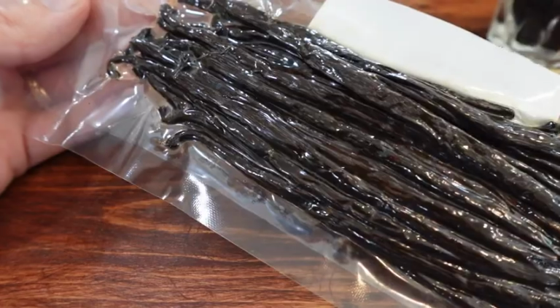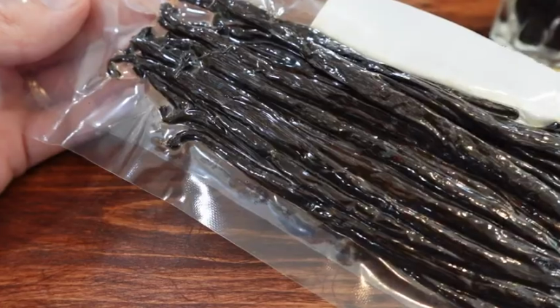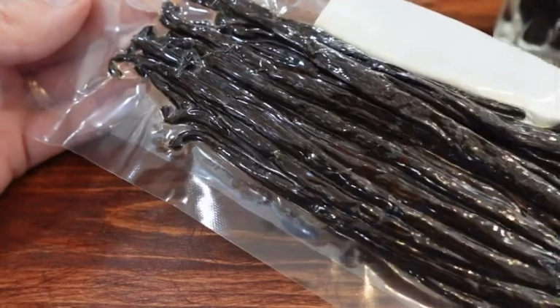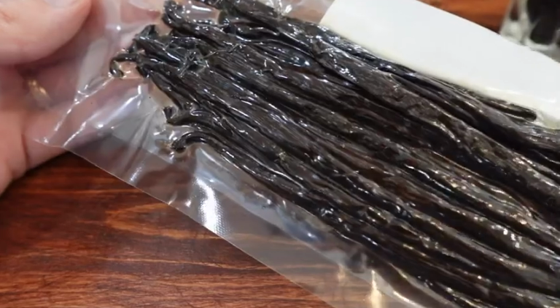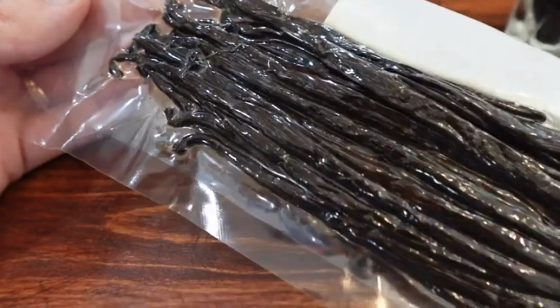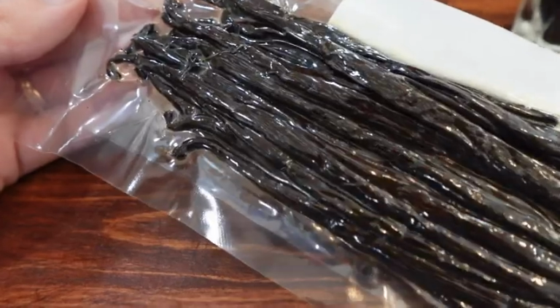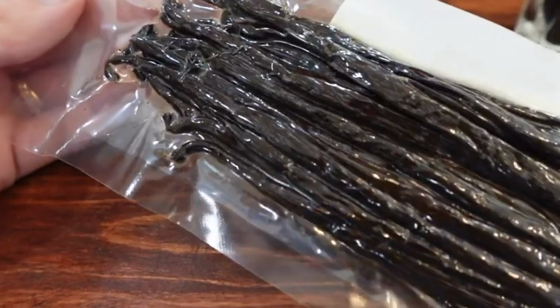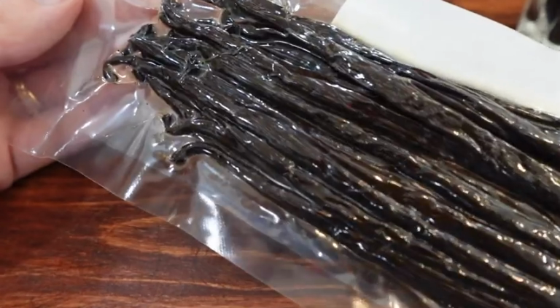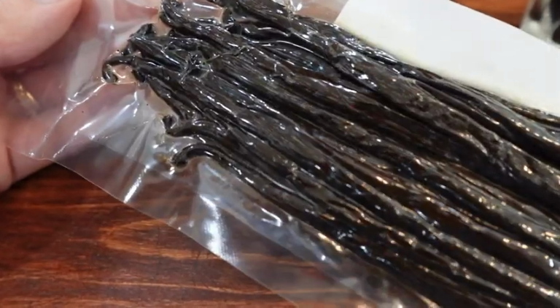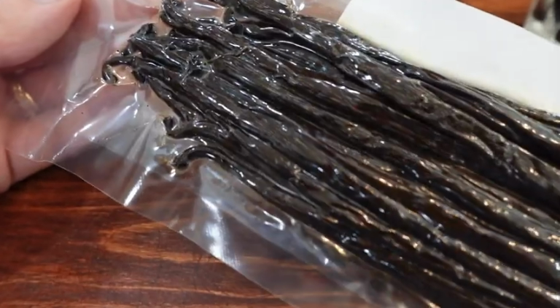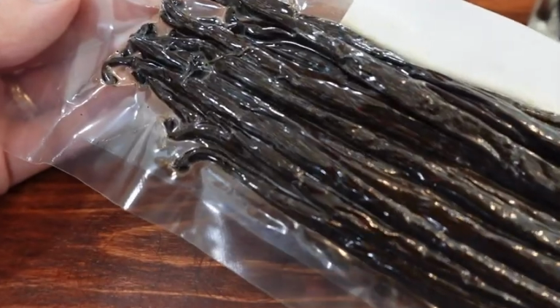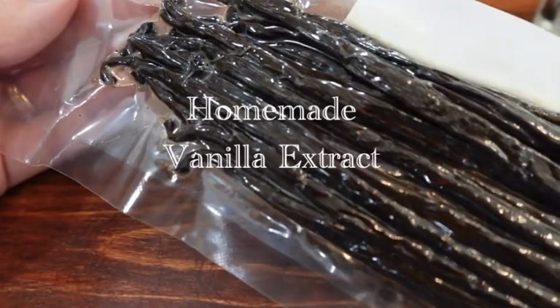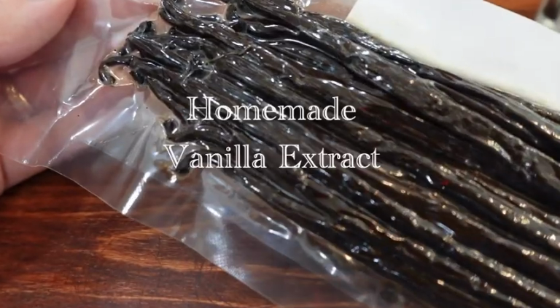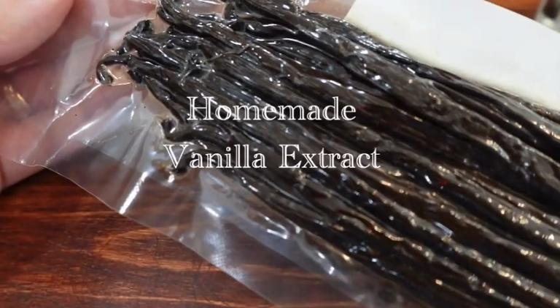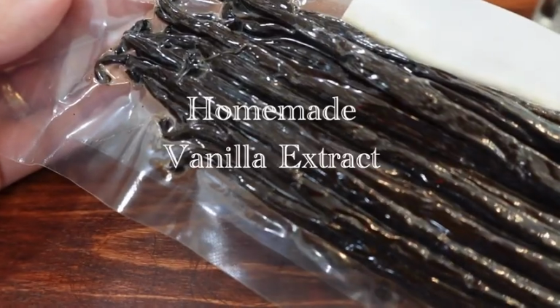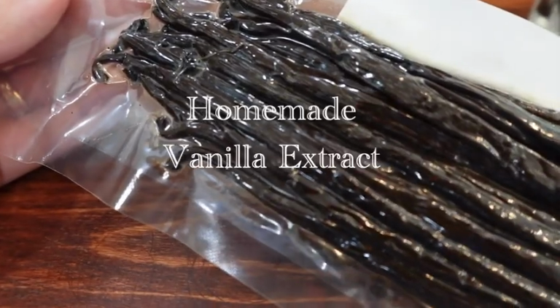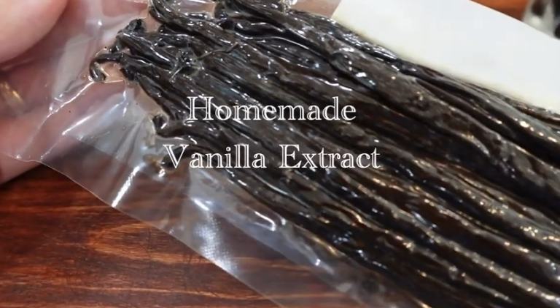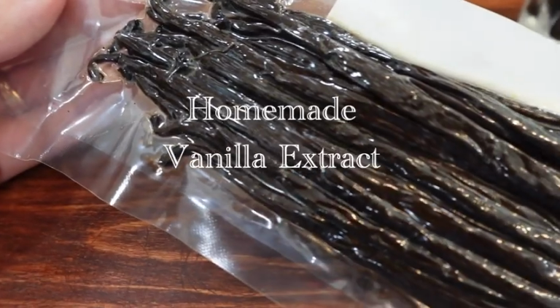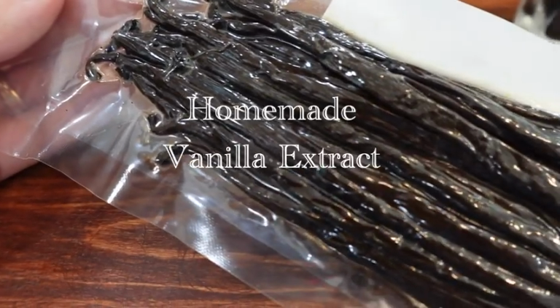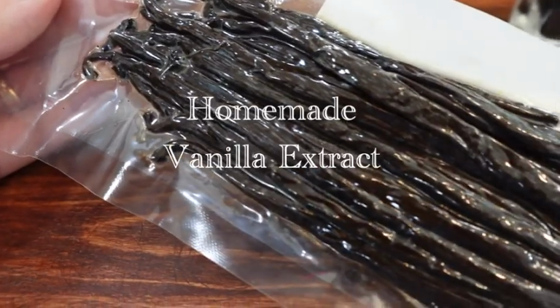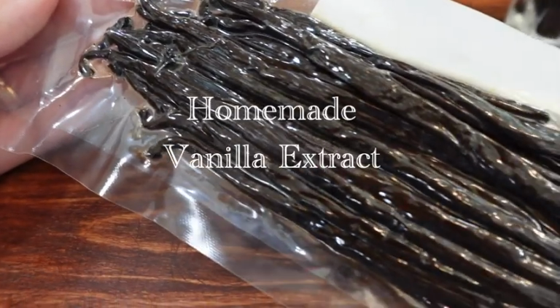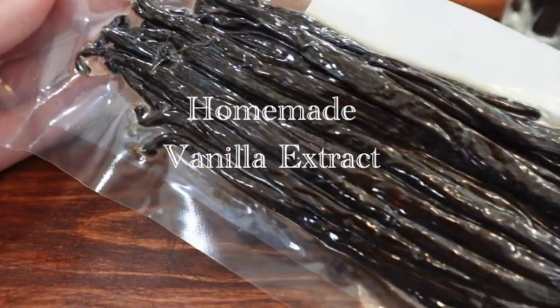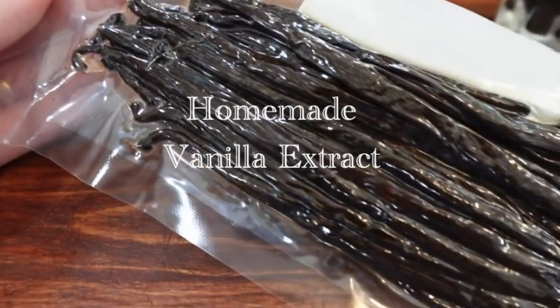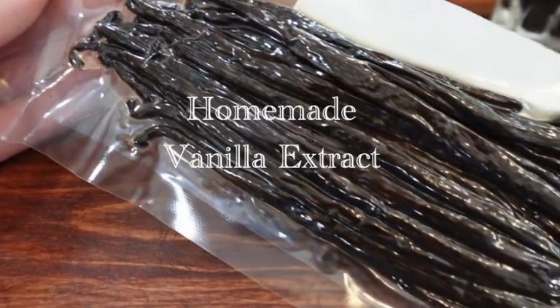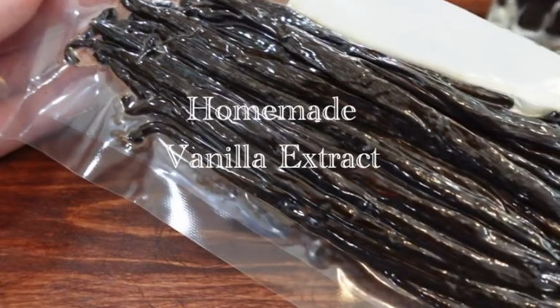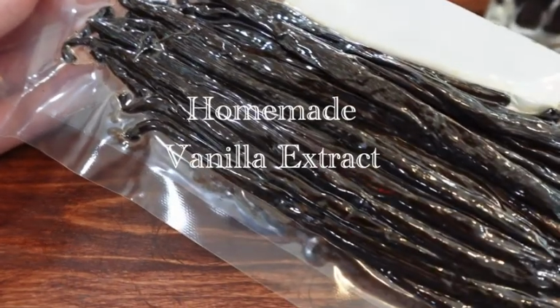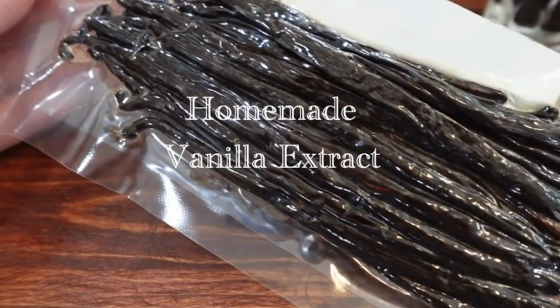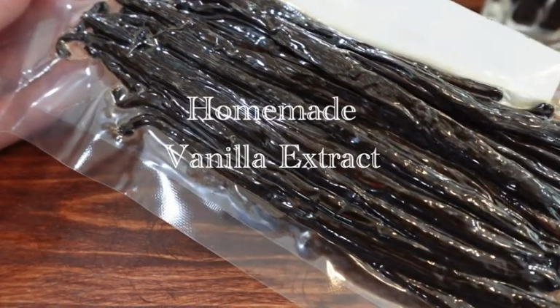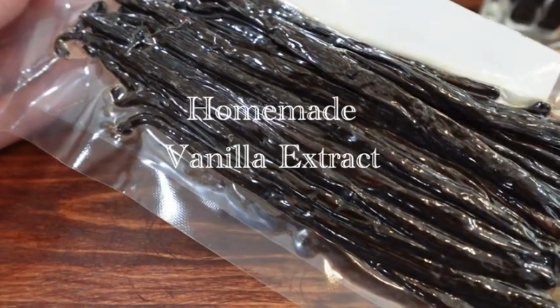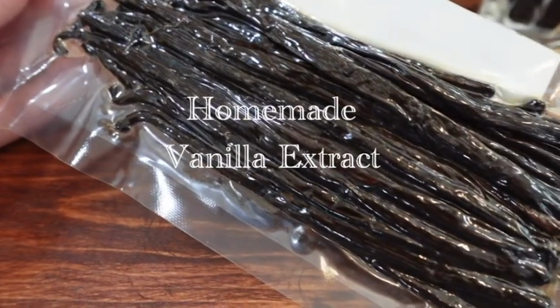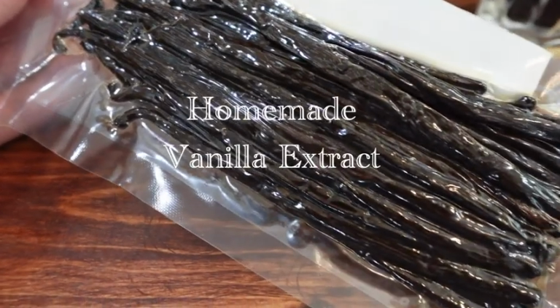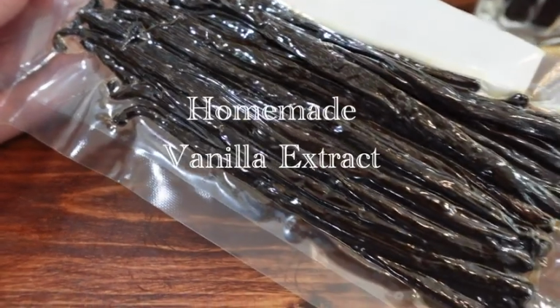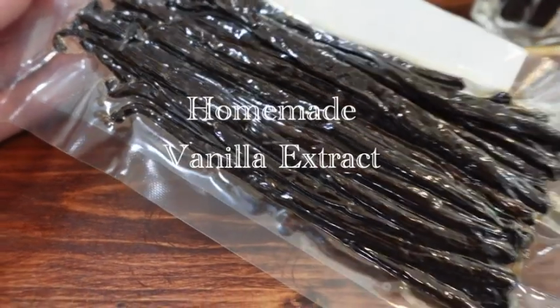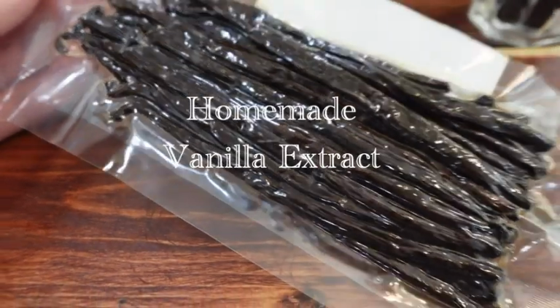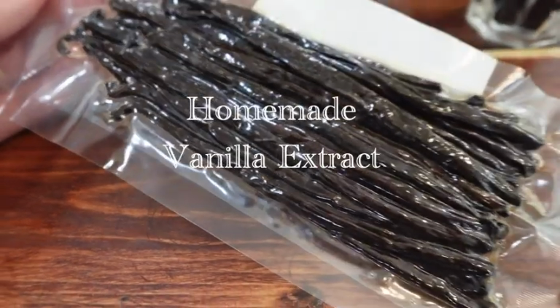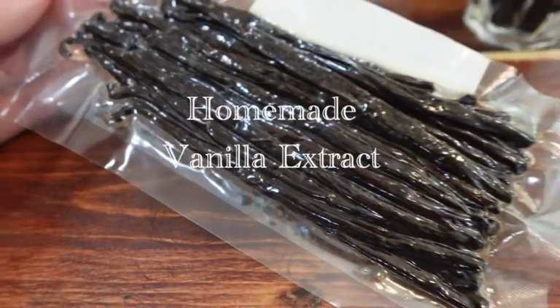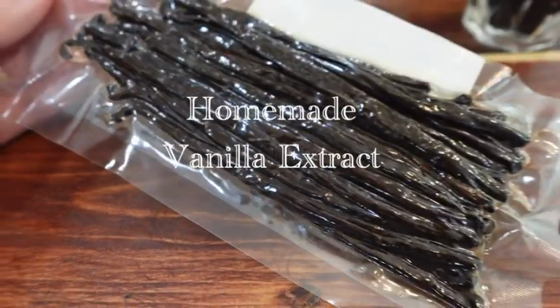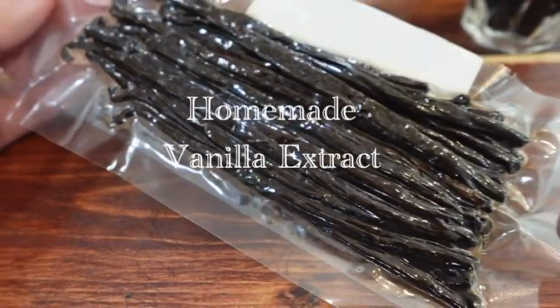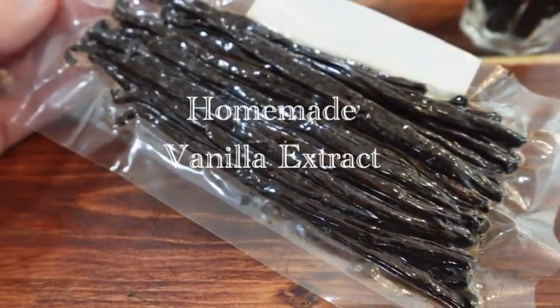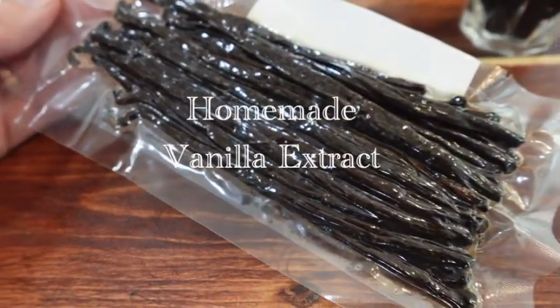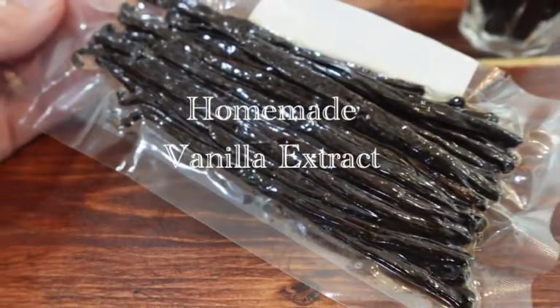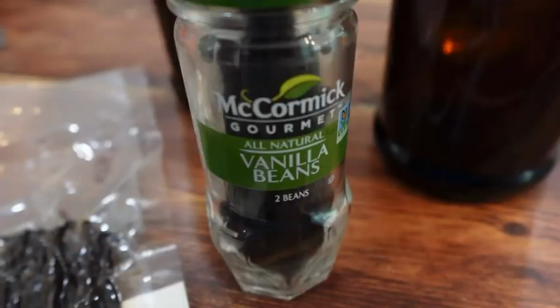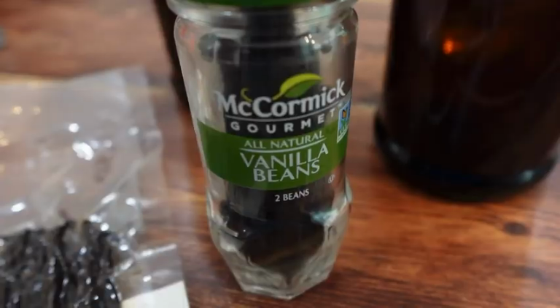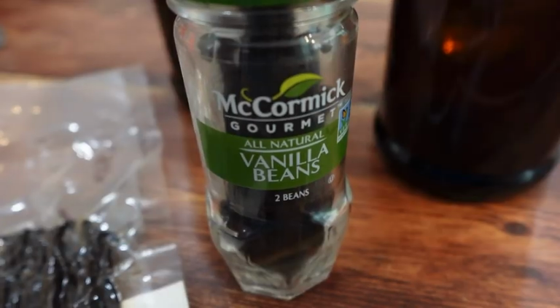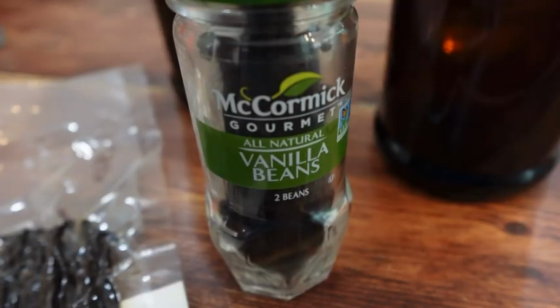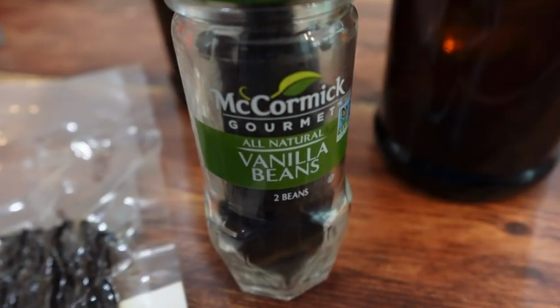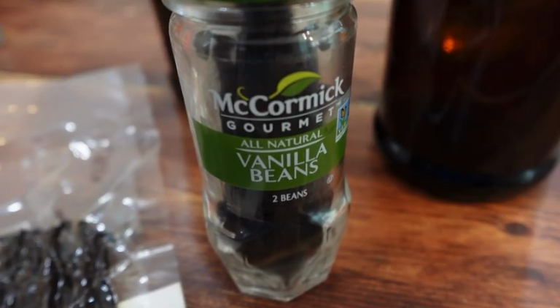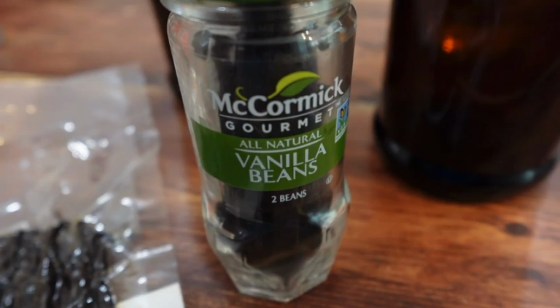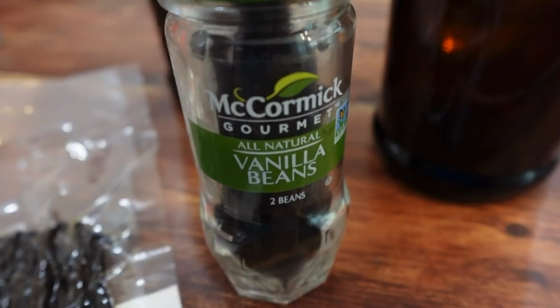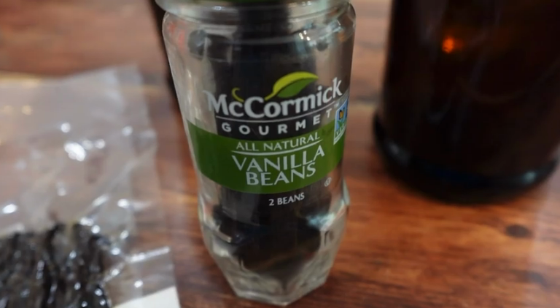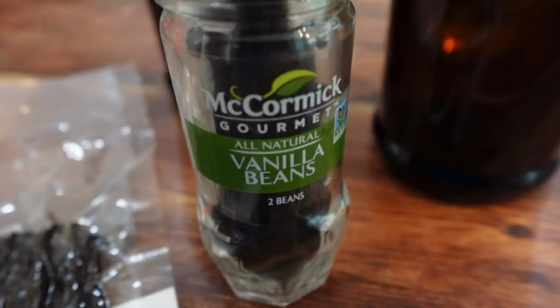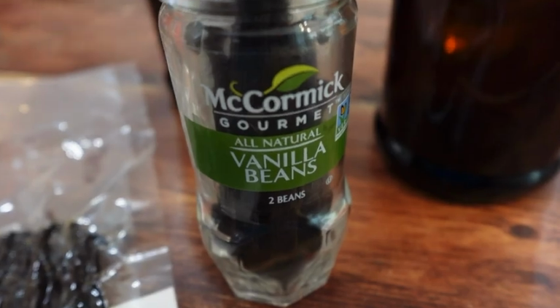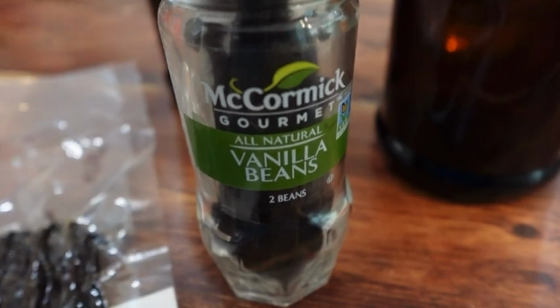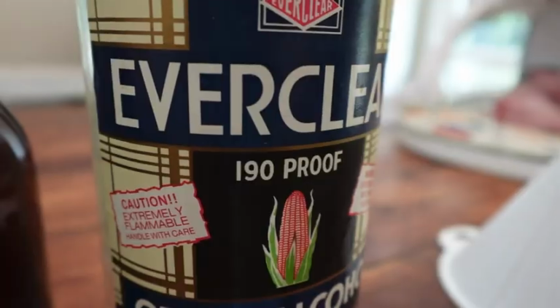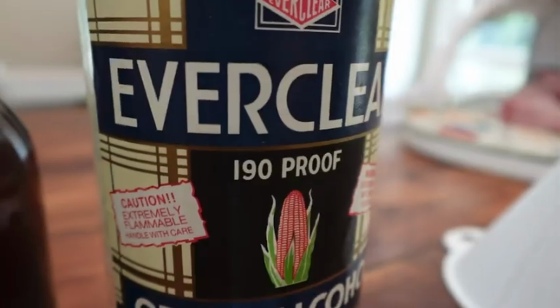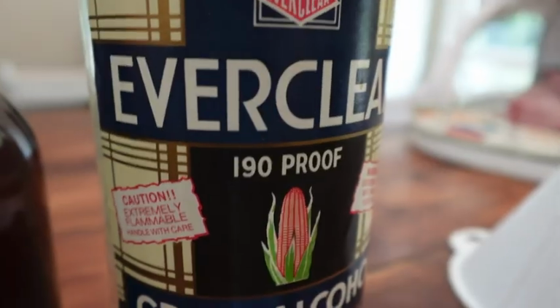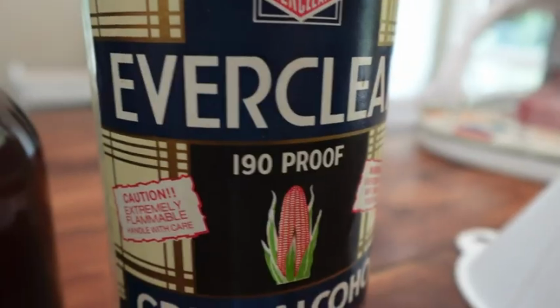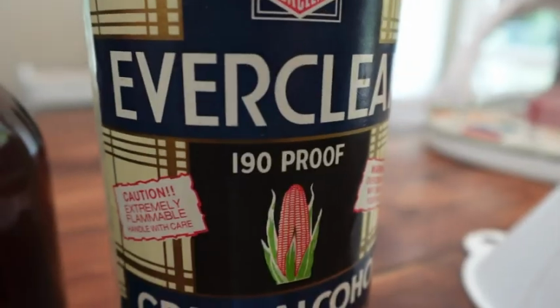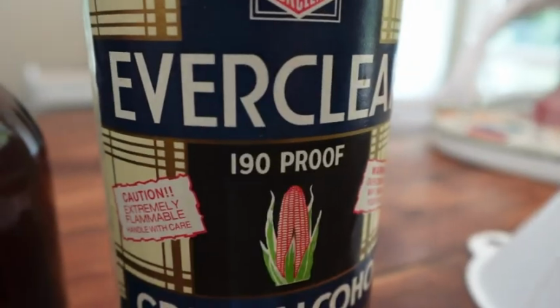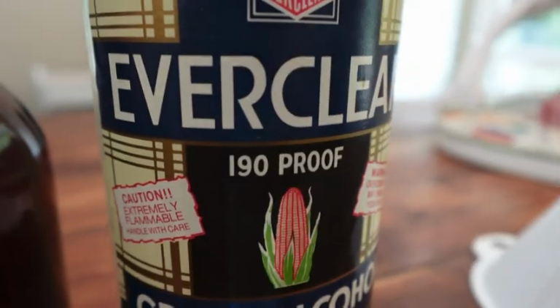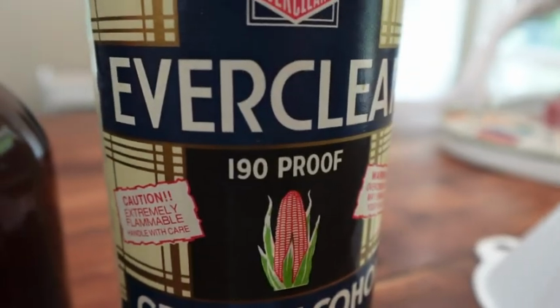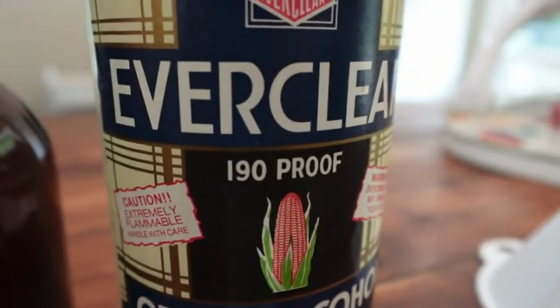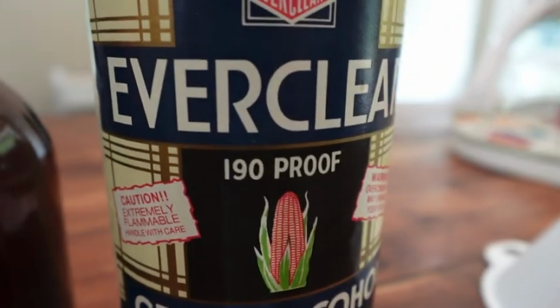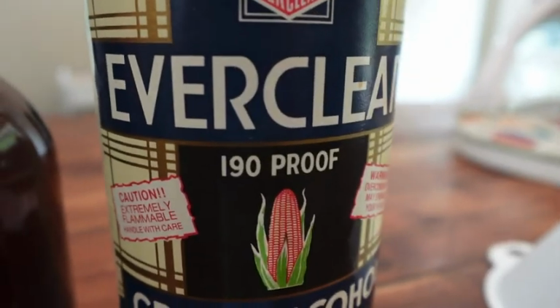I am so very excited because today we are making vanilla extract. Vanilla extract is made out of vanilla beans and alcohol.